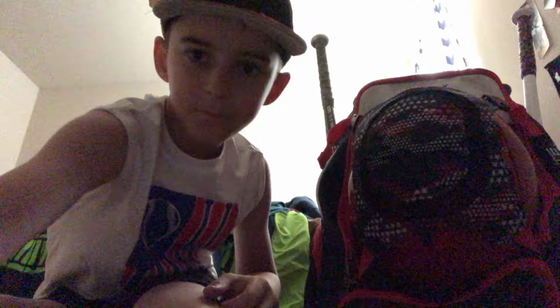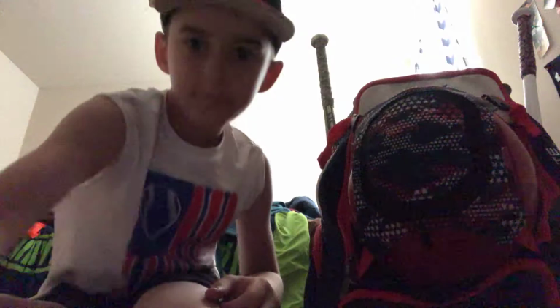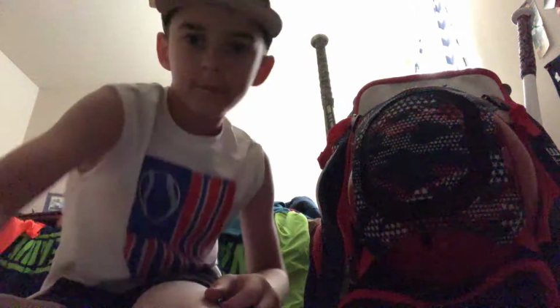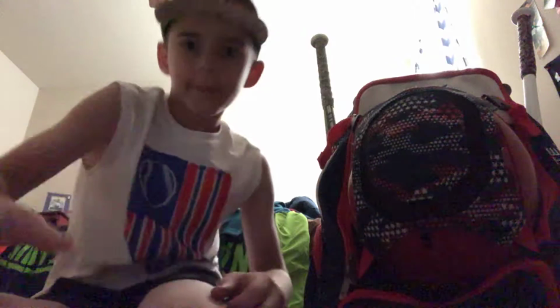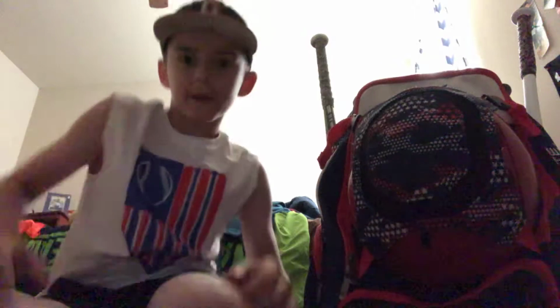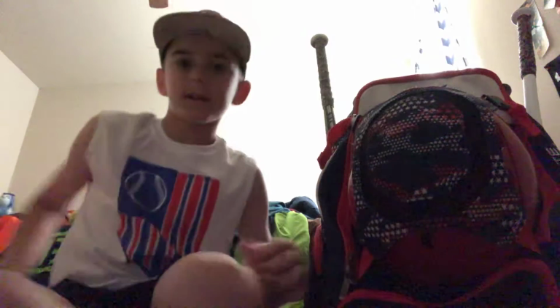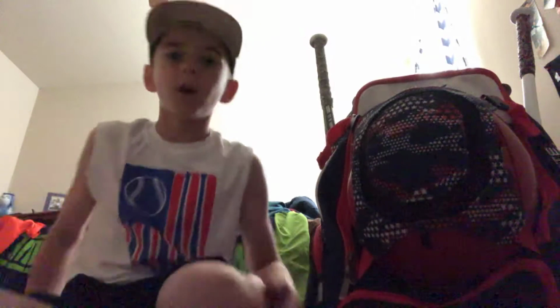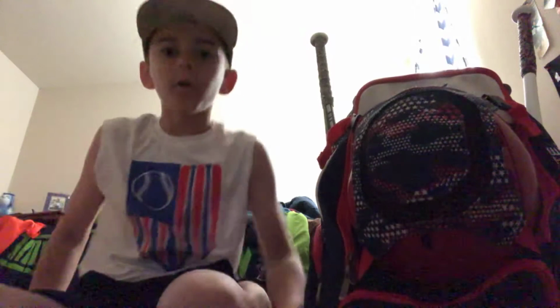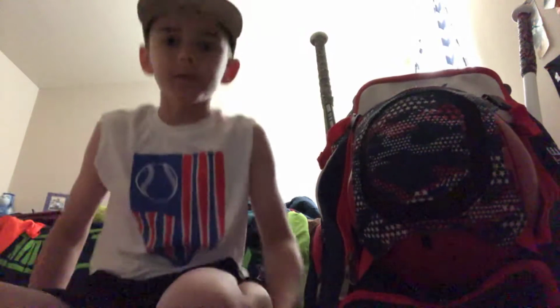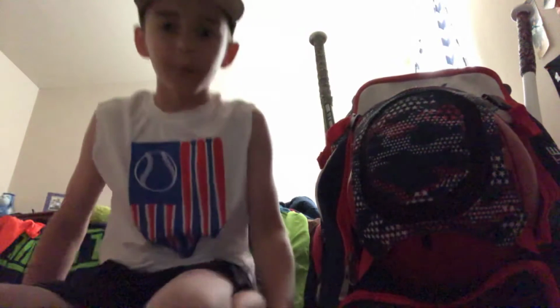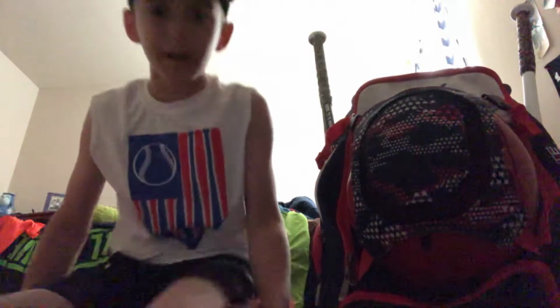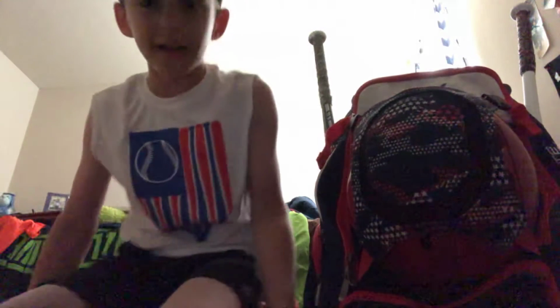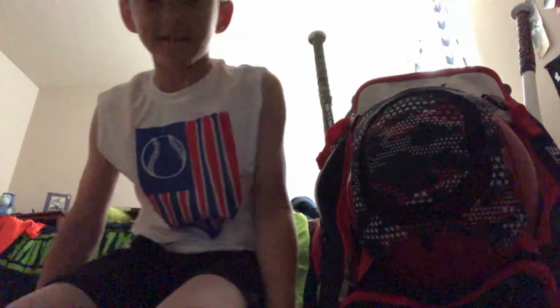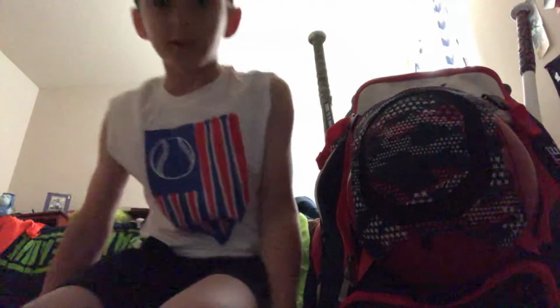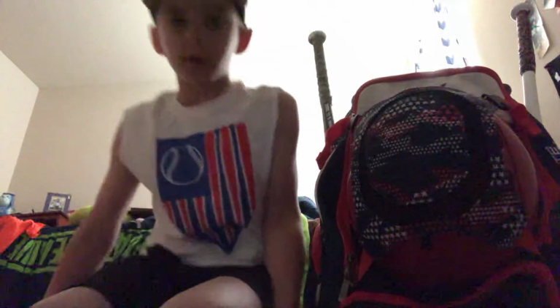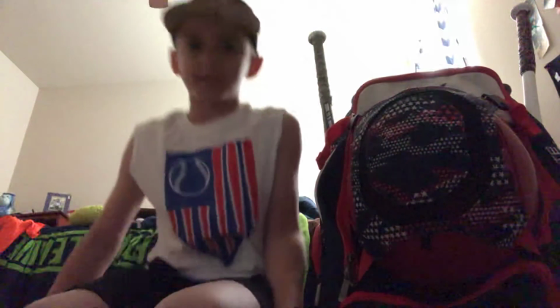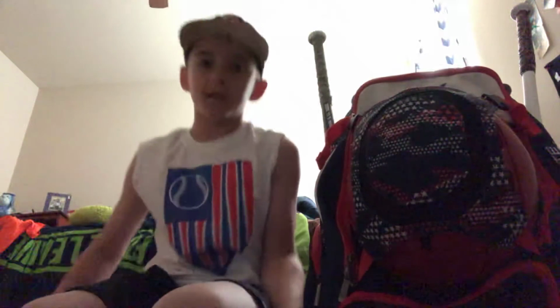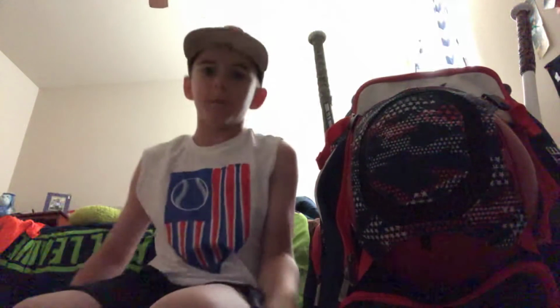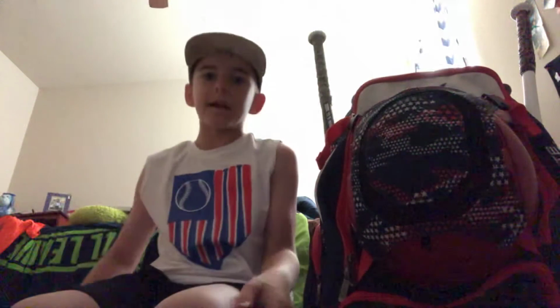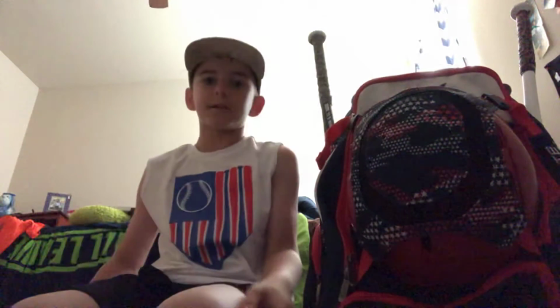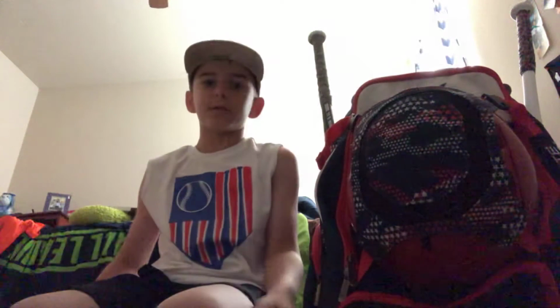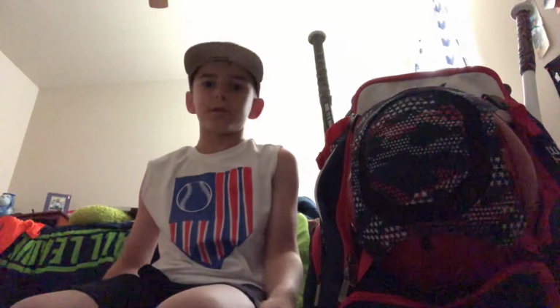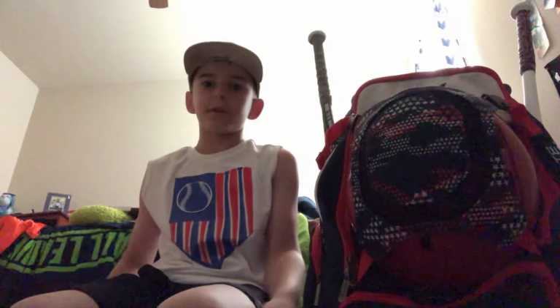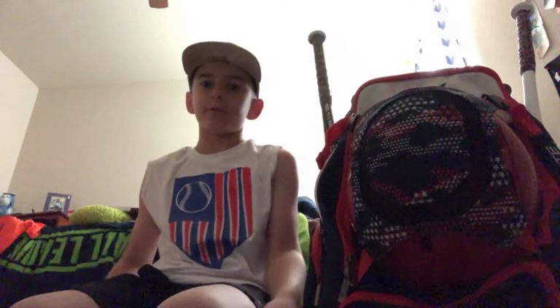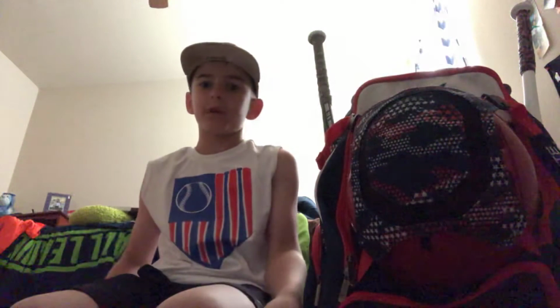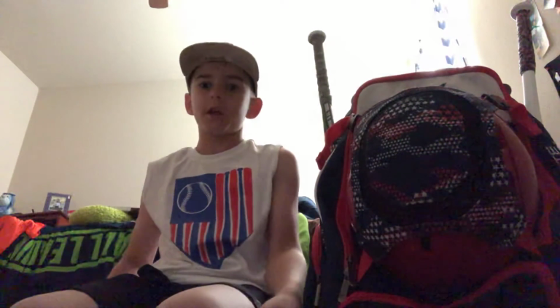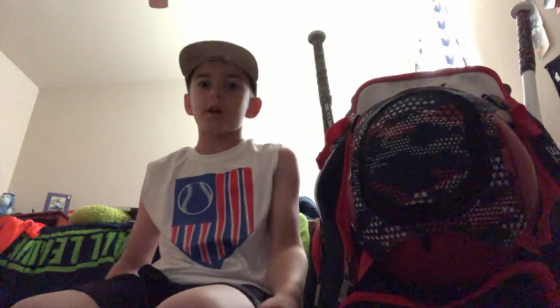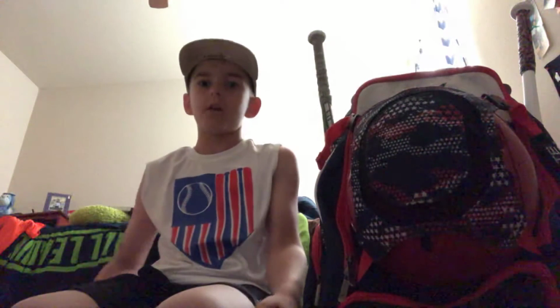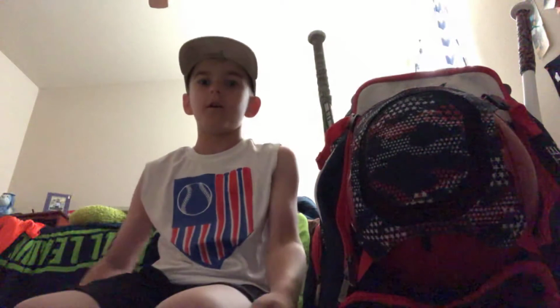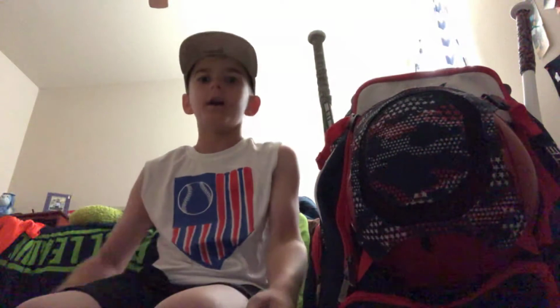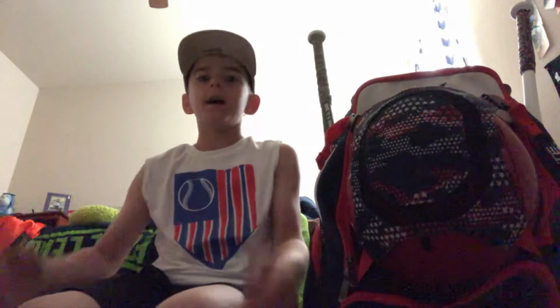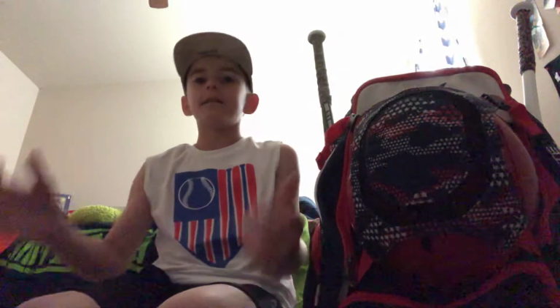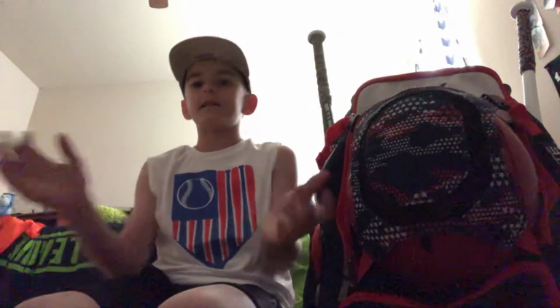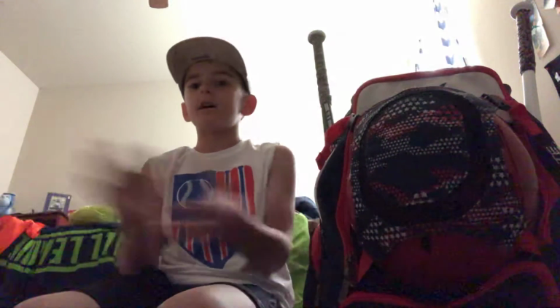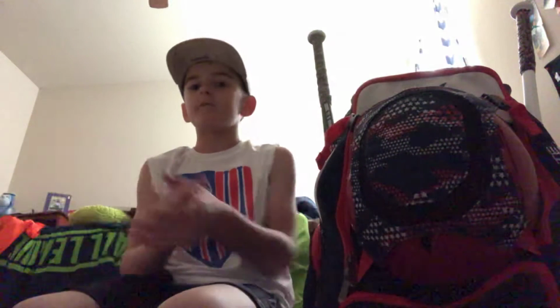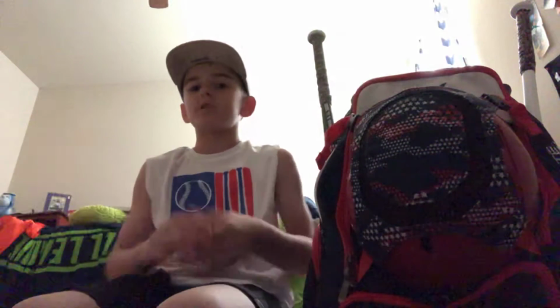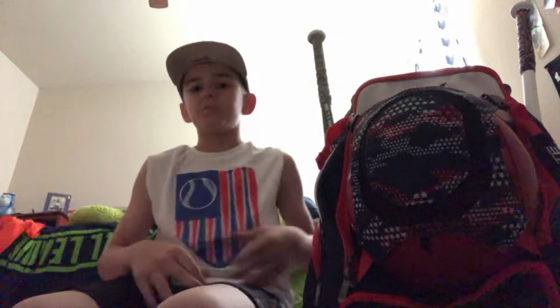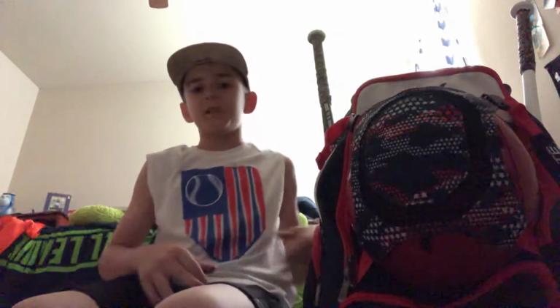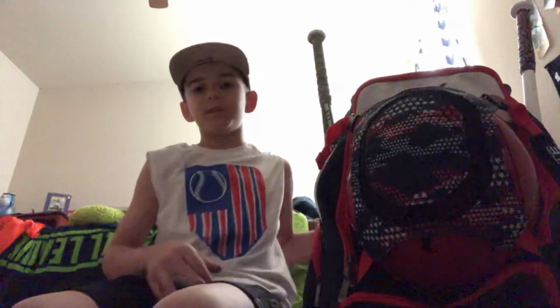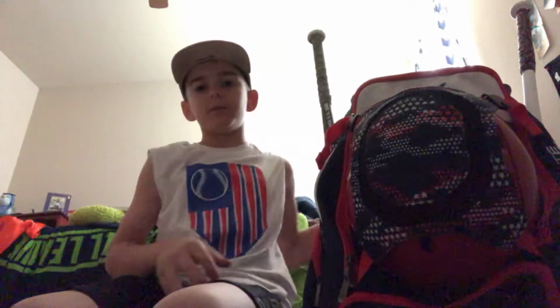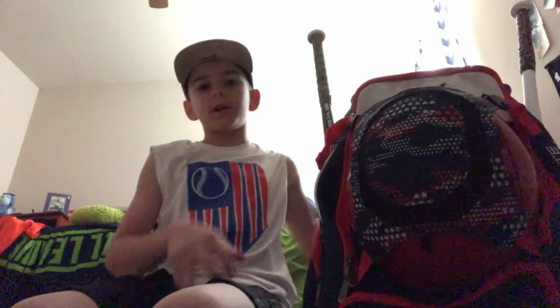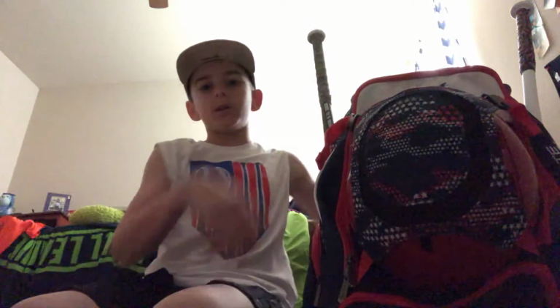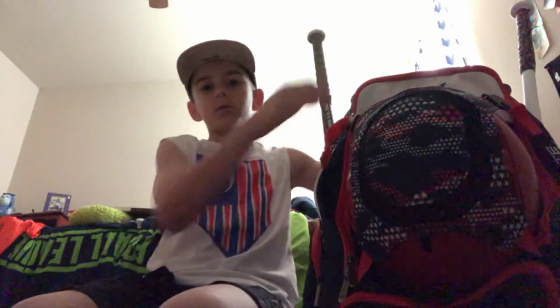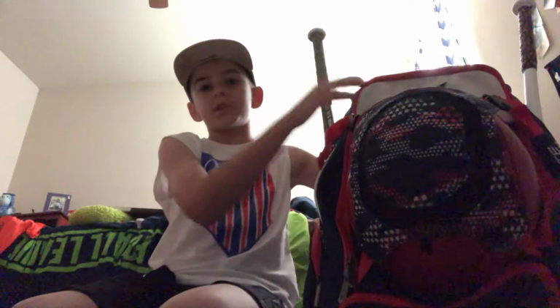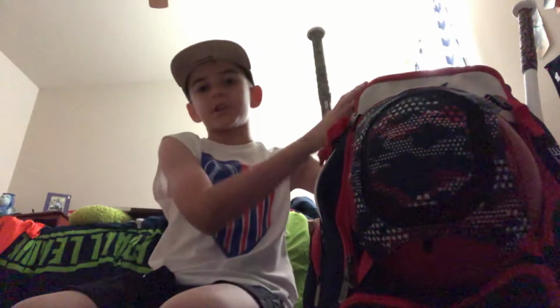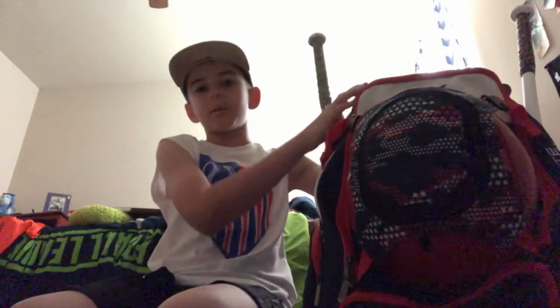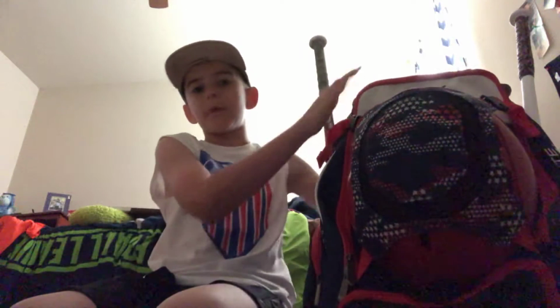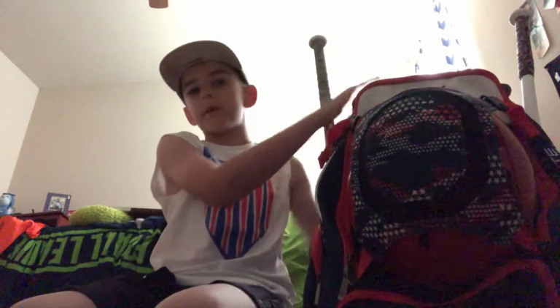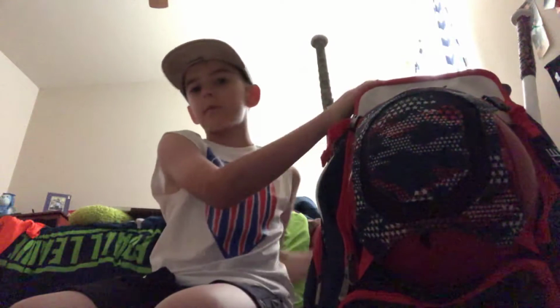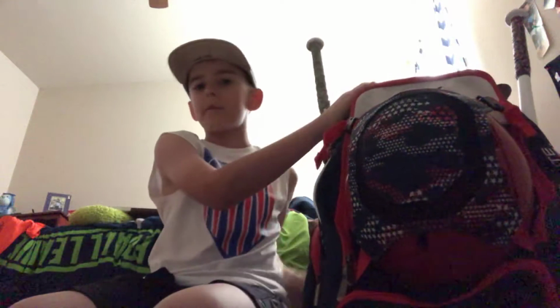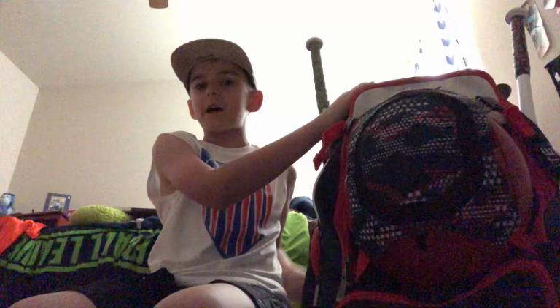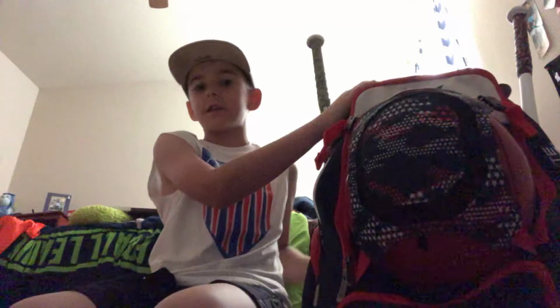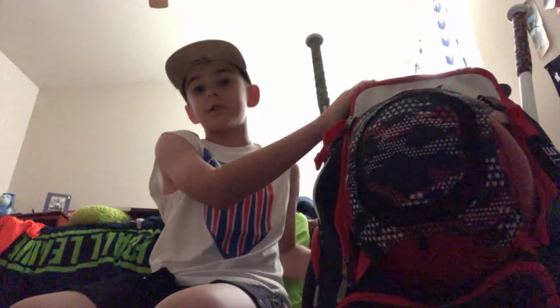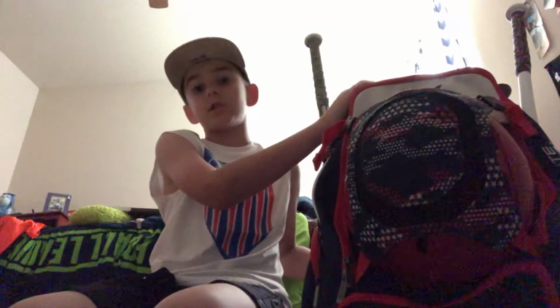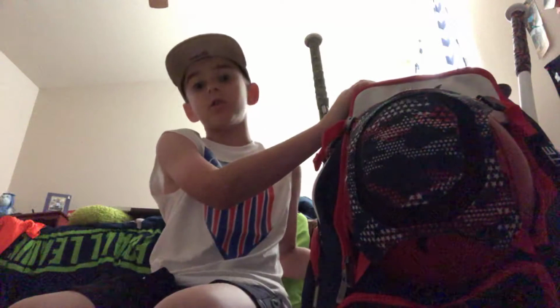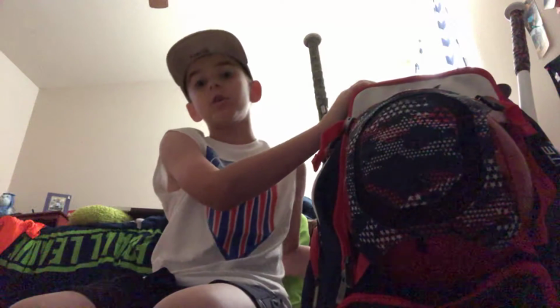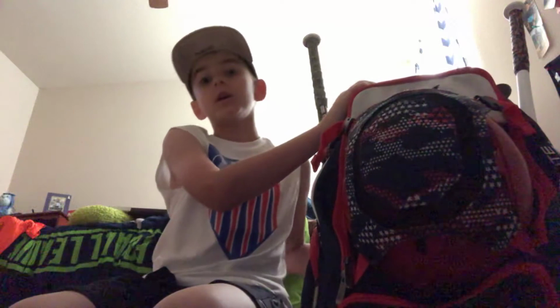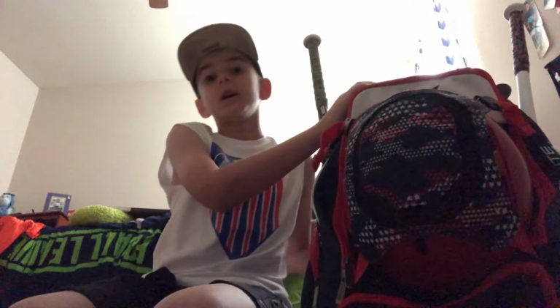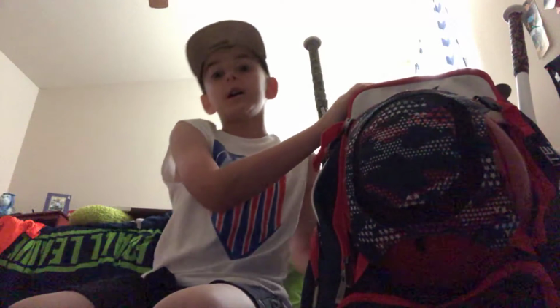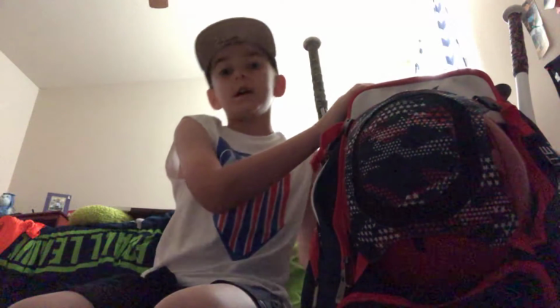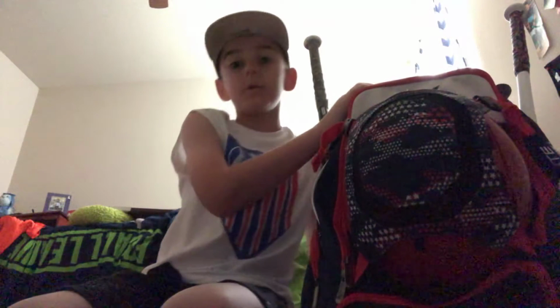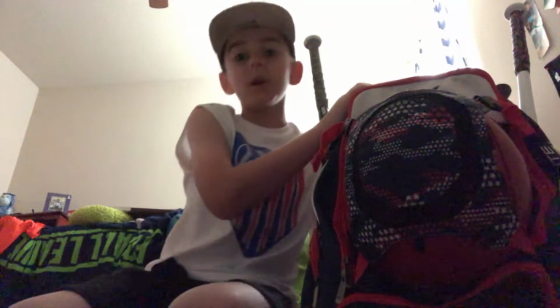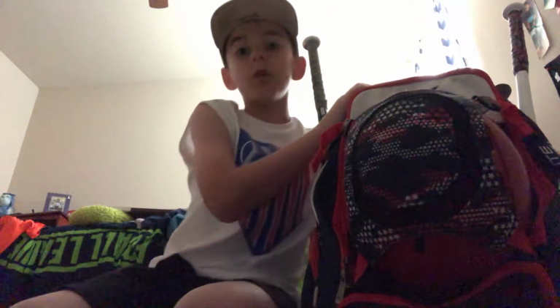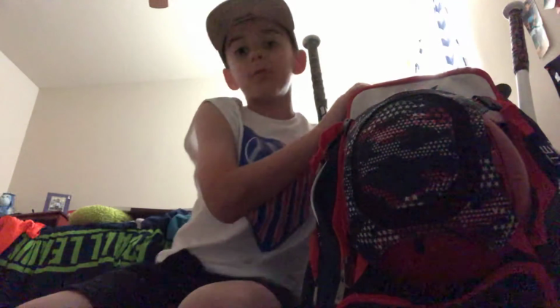Yo, what's up guys, it's Austin back here with another video and today I'm just gonna be doing a what's inside my baseball bag. So here we go.